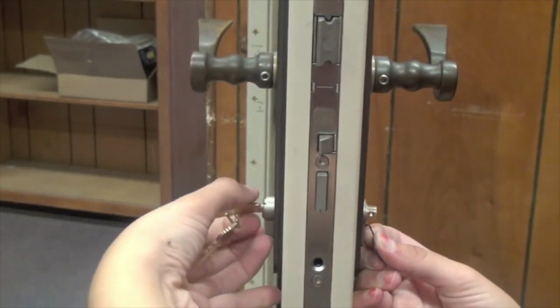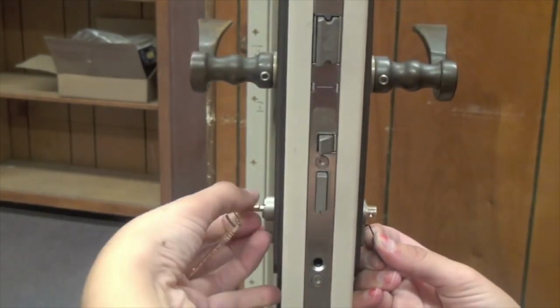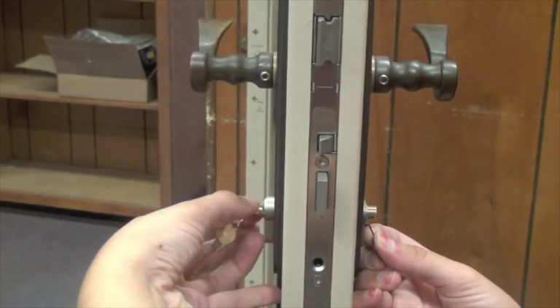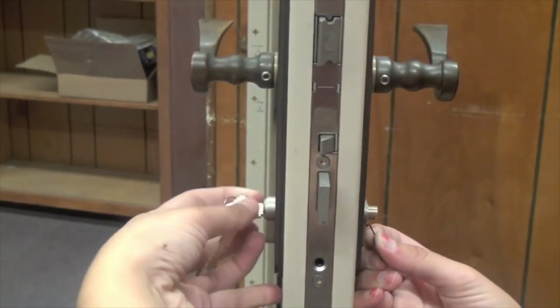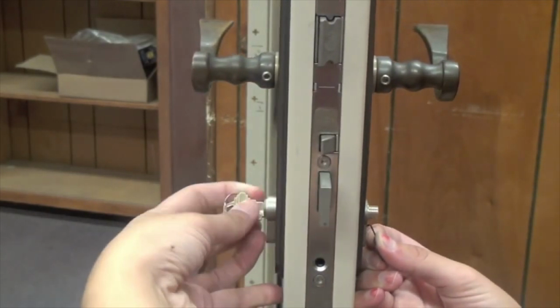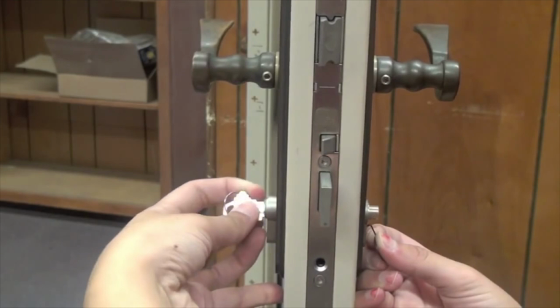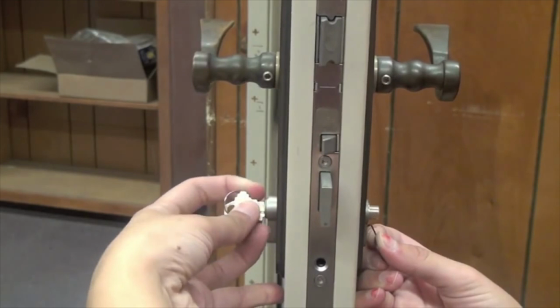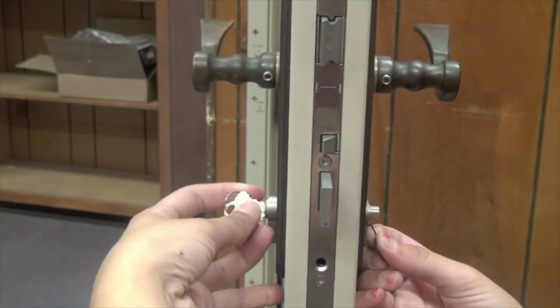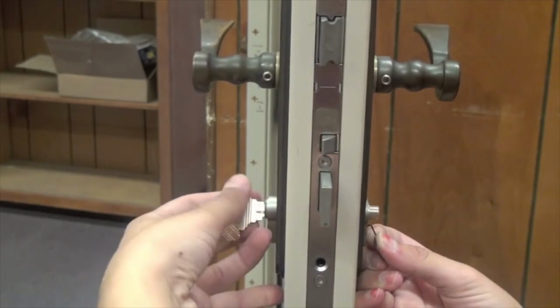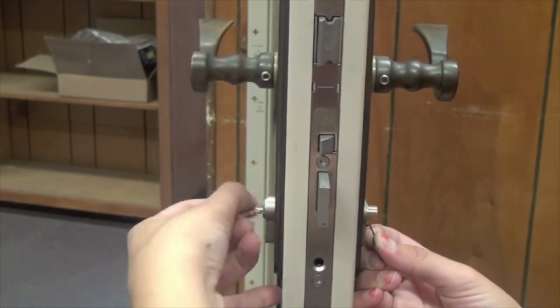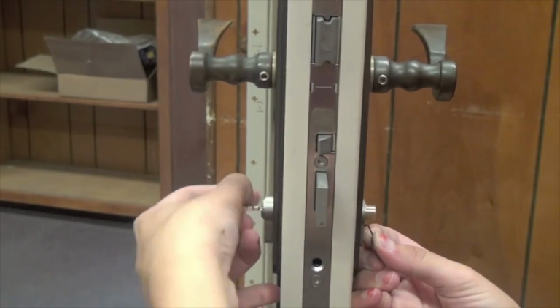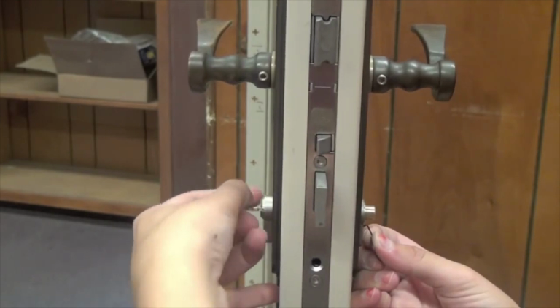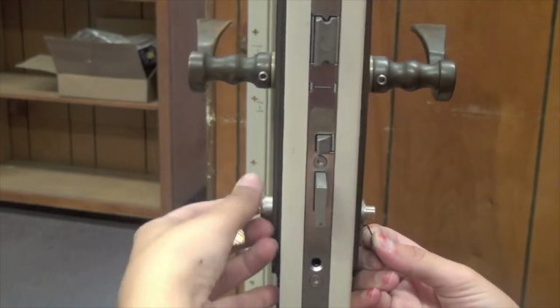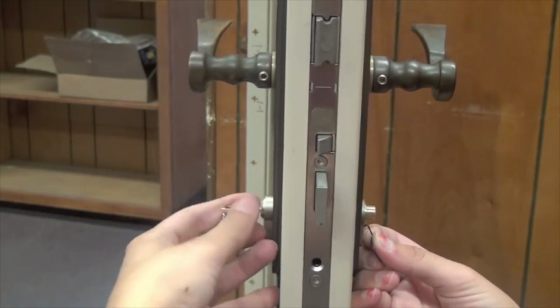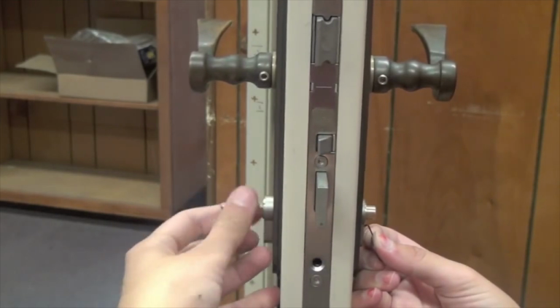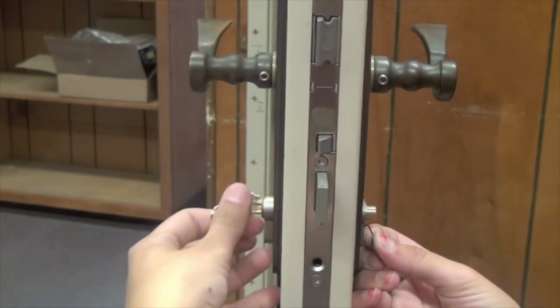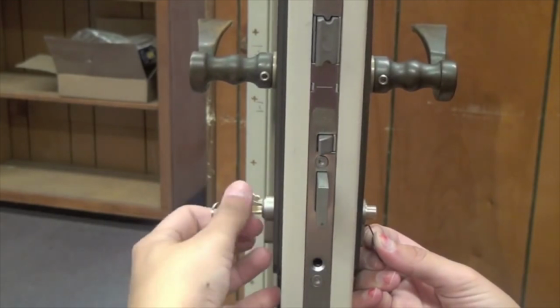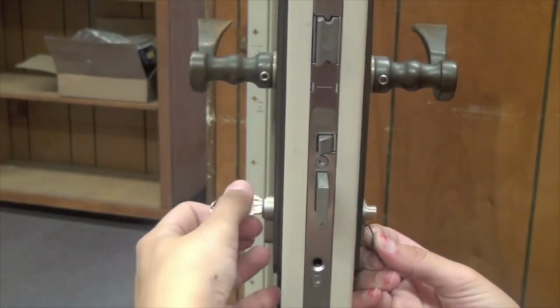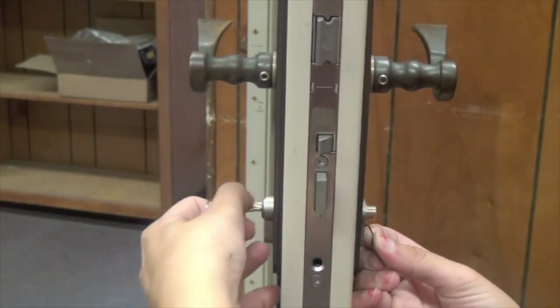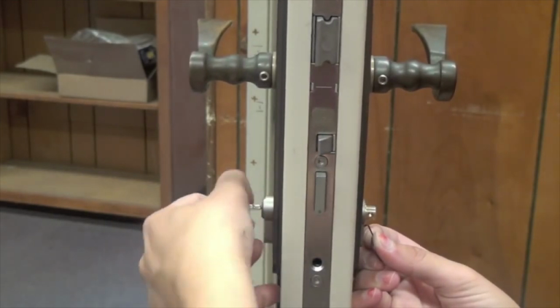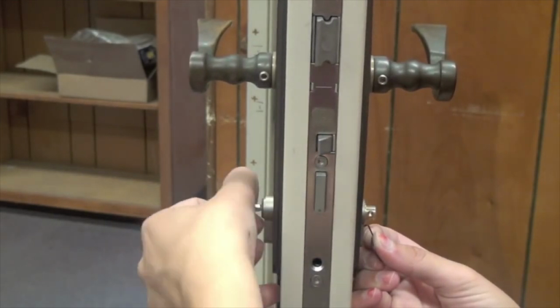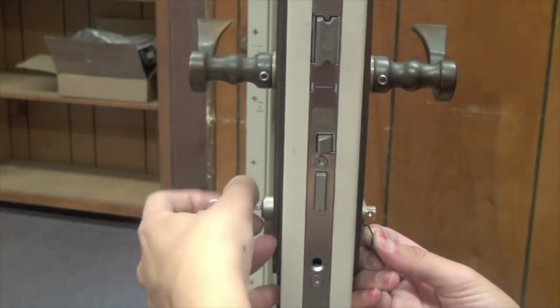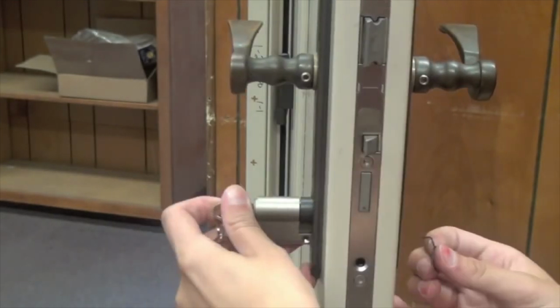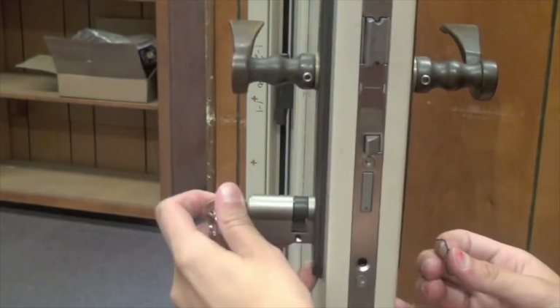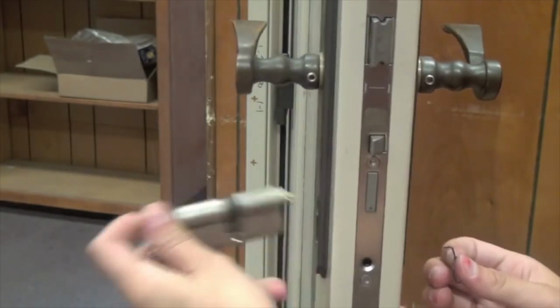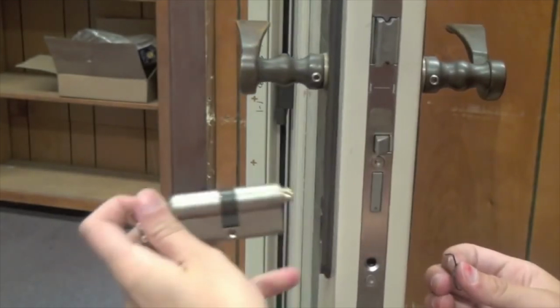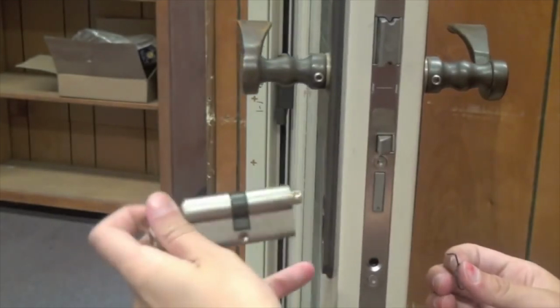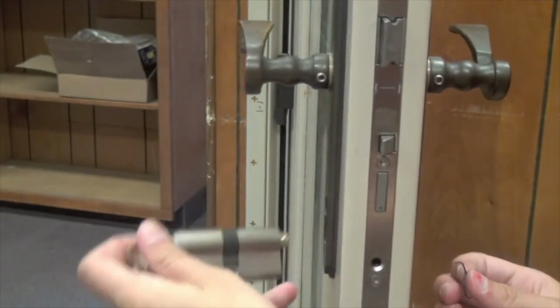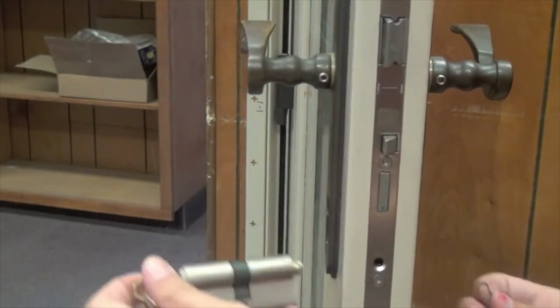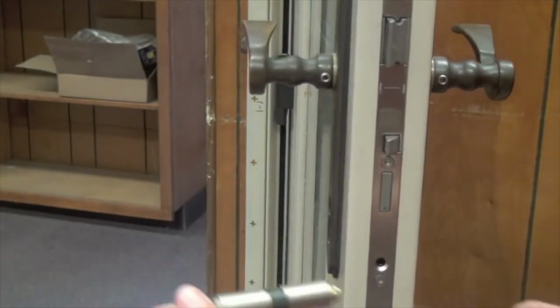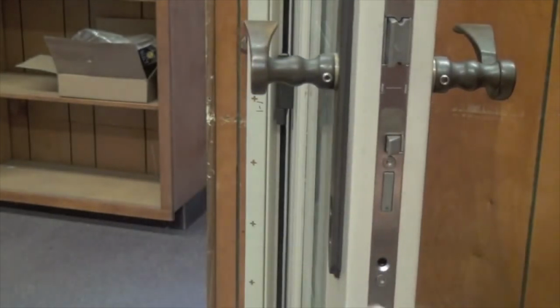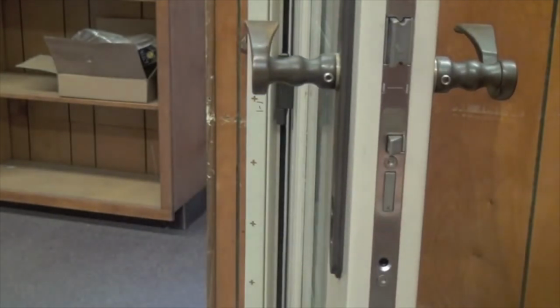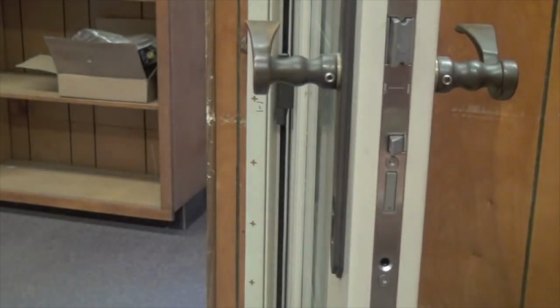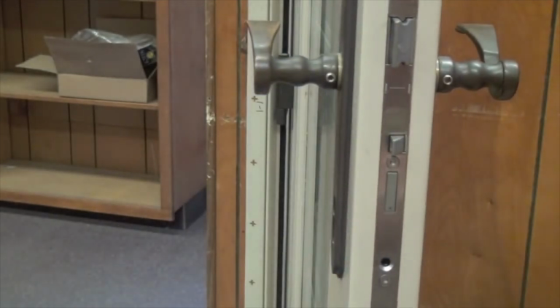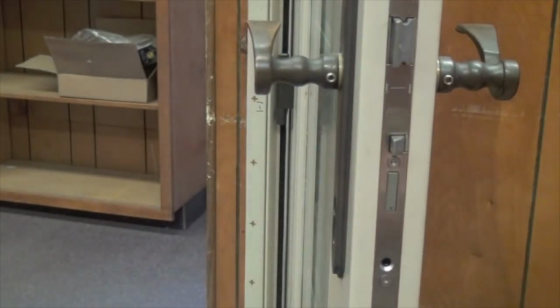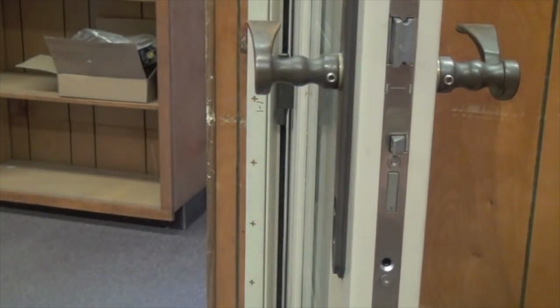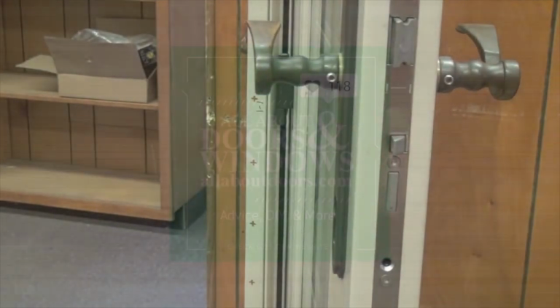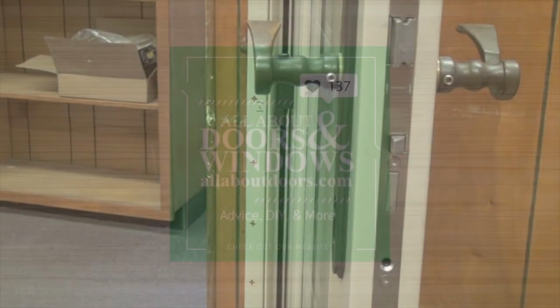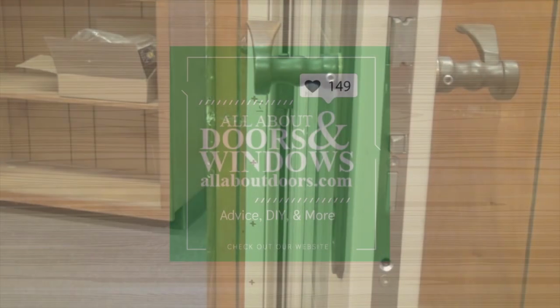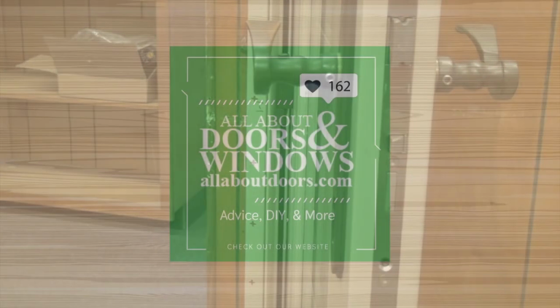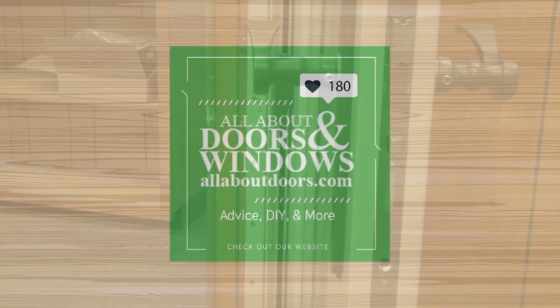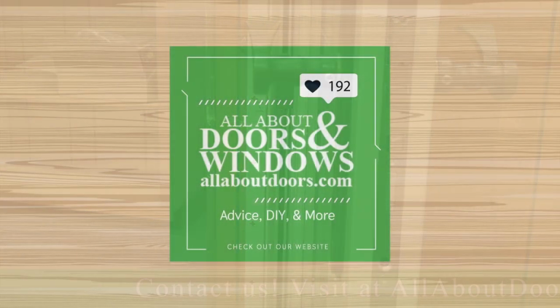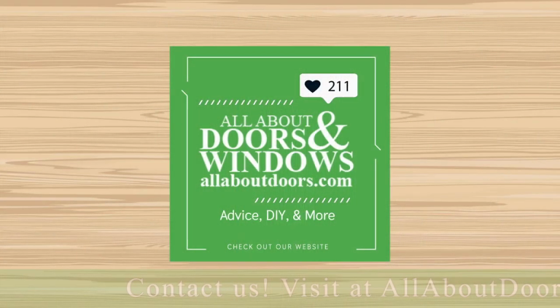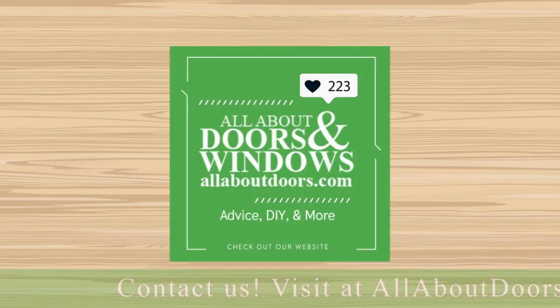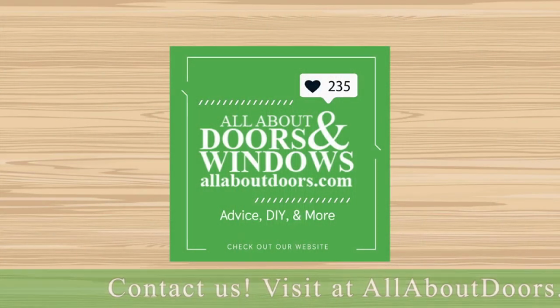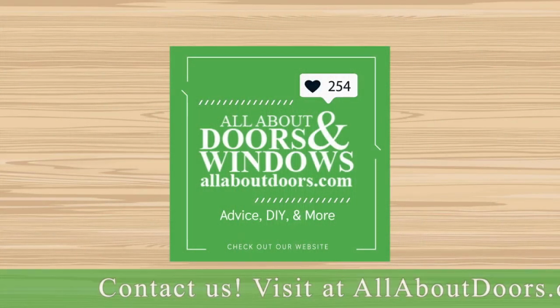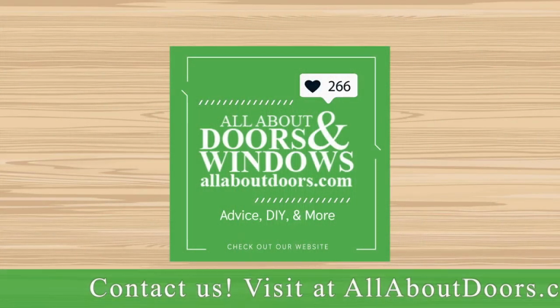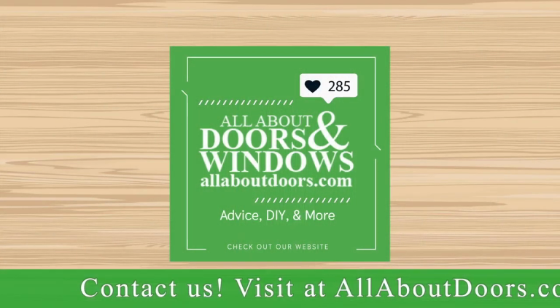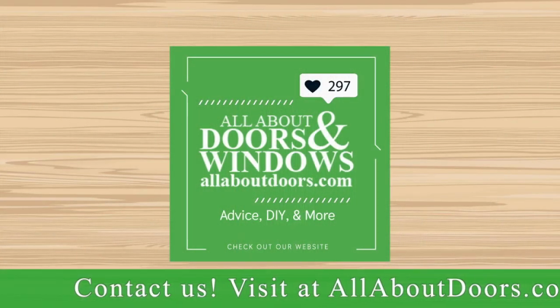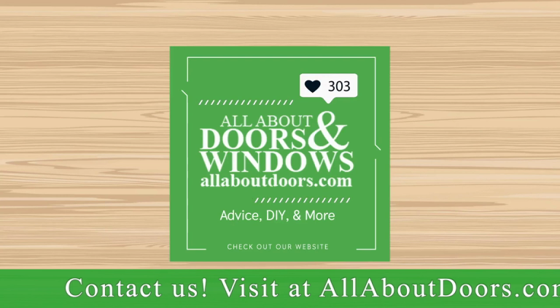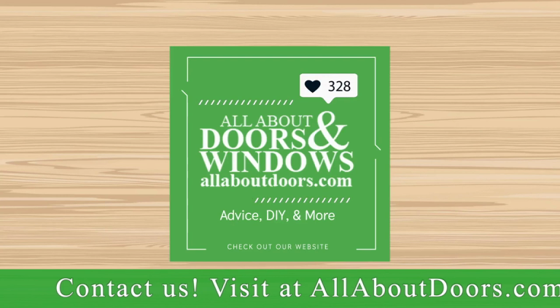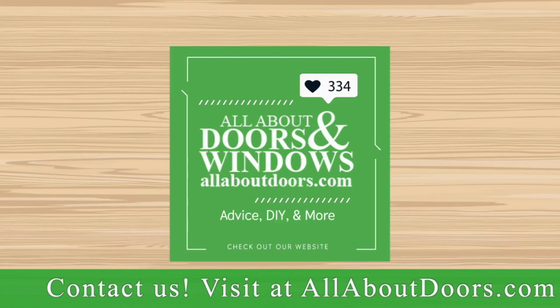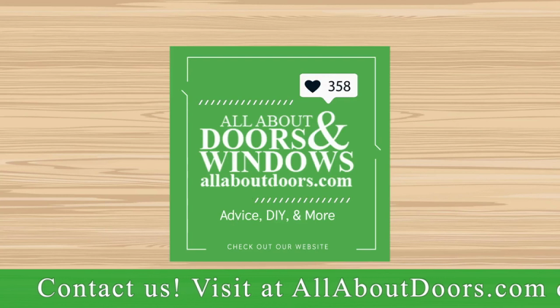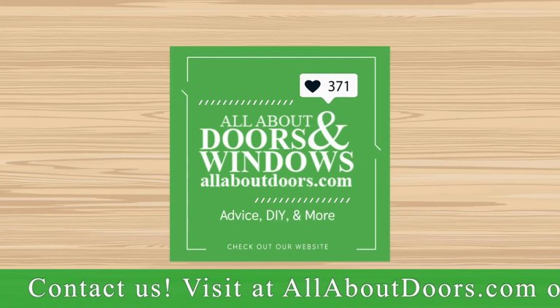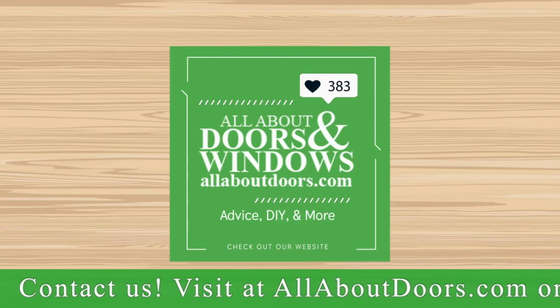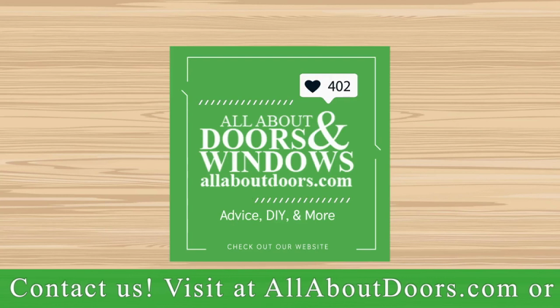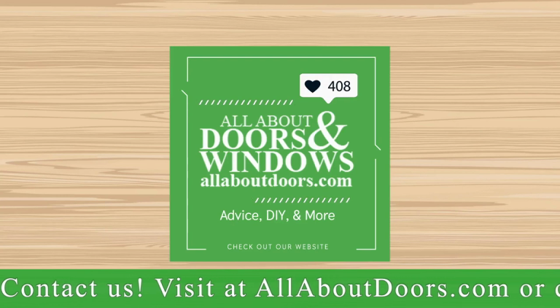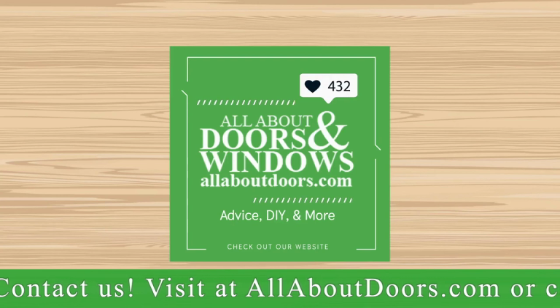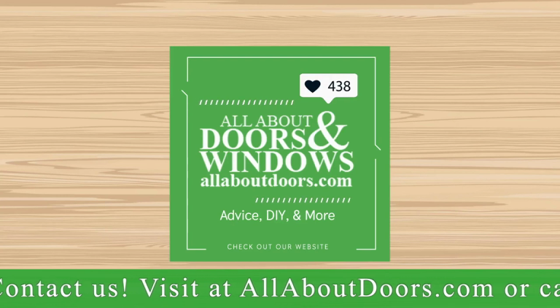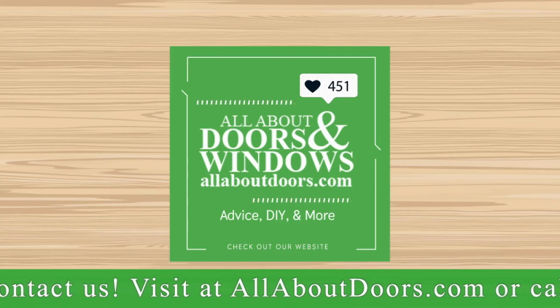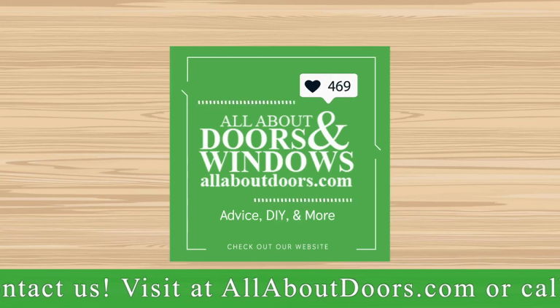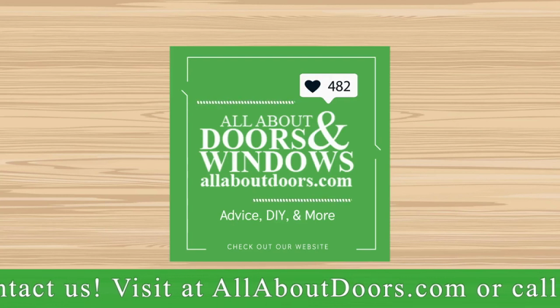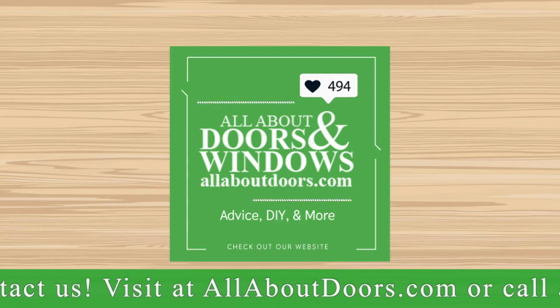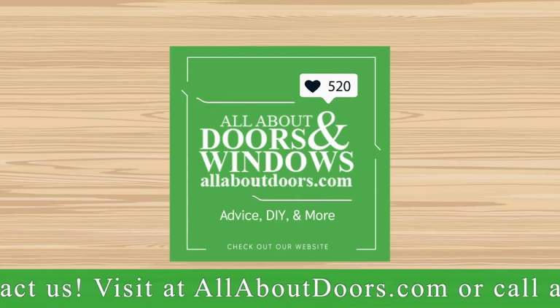If you have any questions or requests, please leave a comment down below and visit us at allaboutdoors.com.